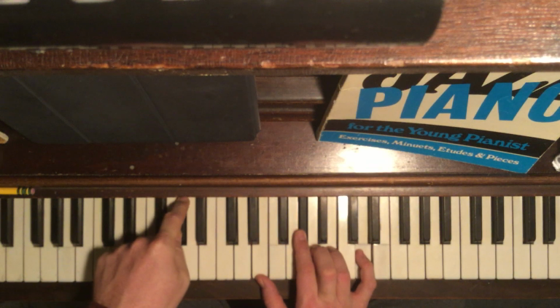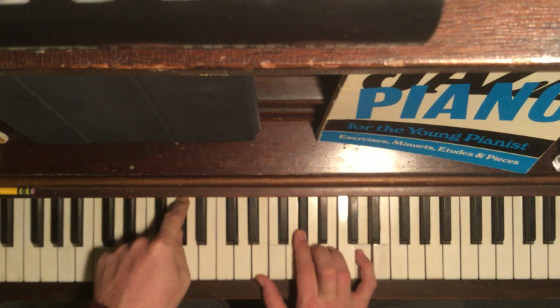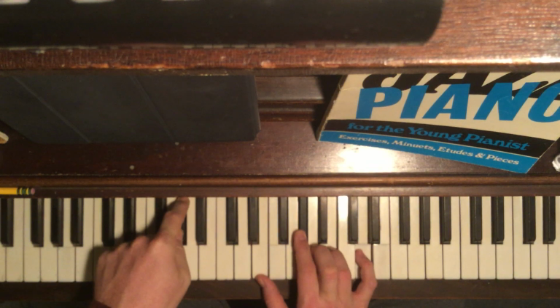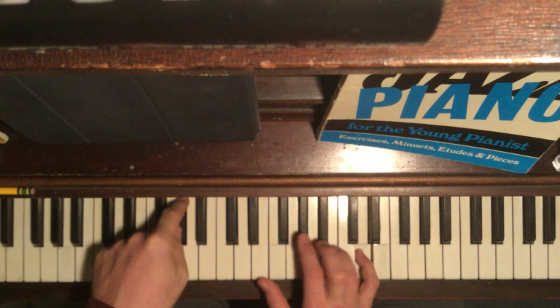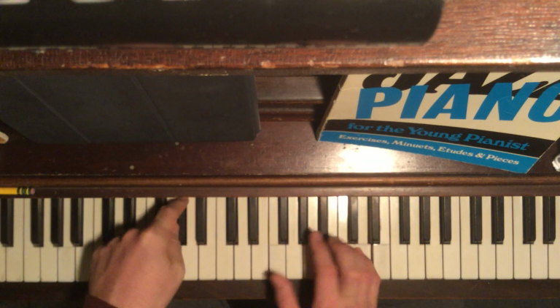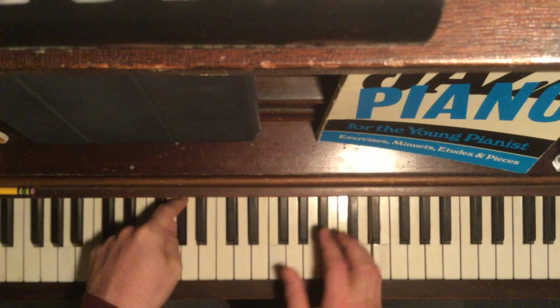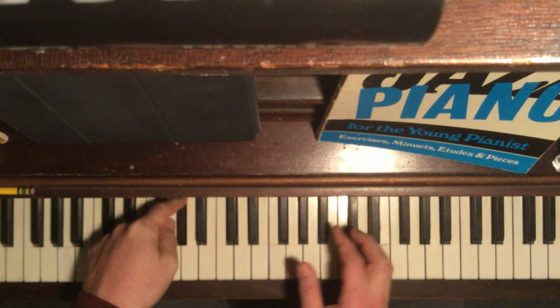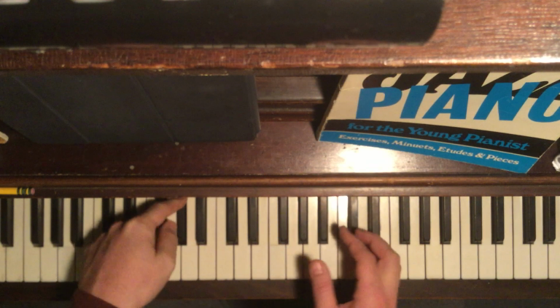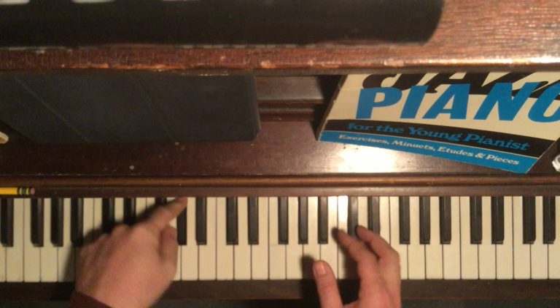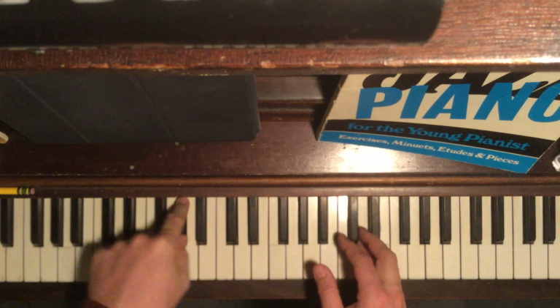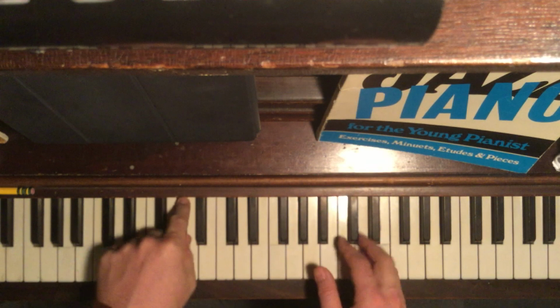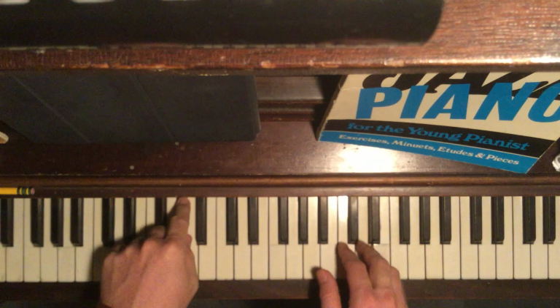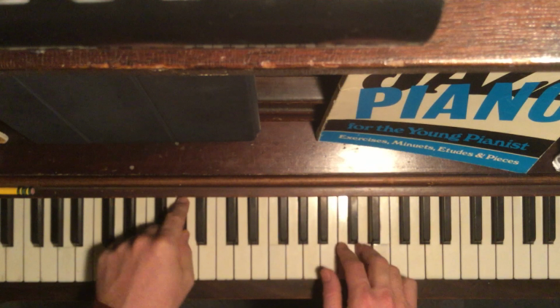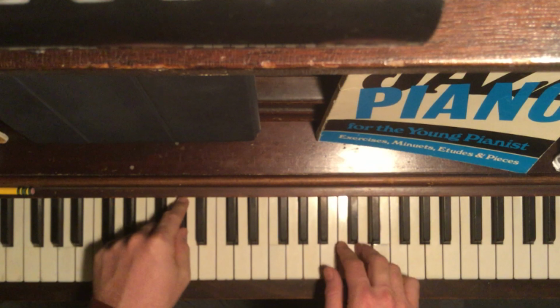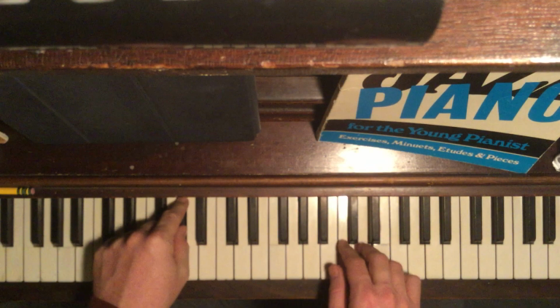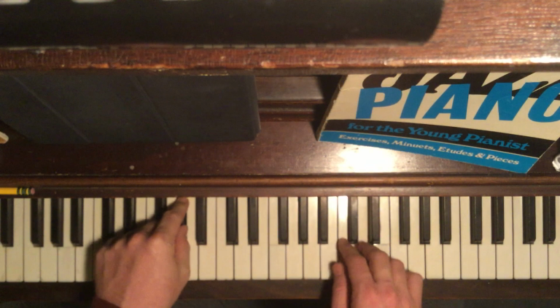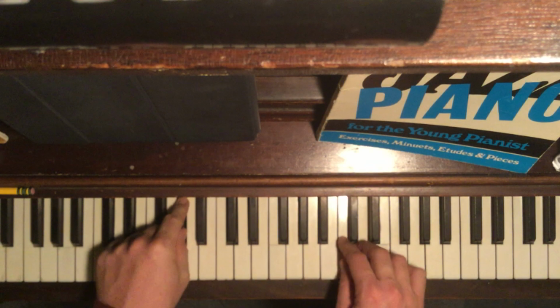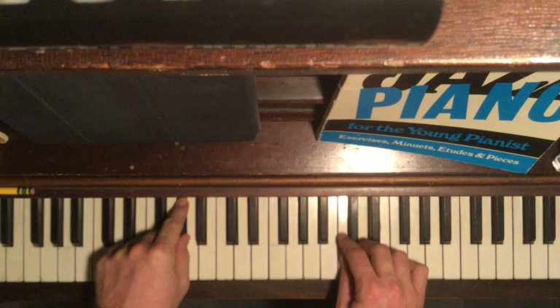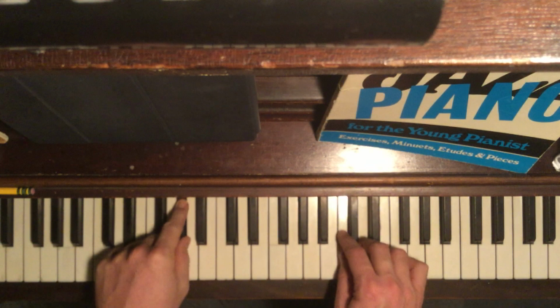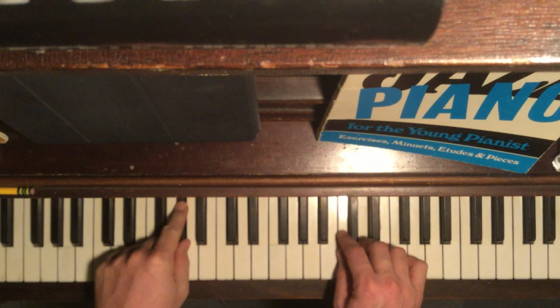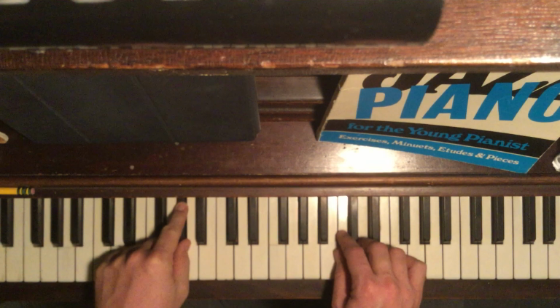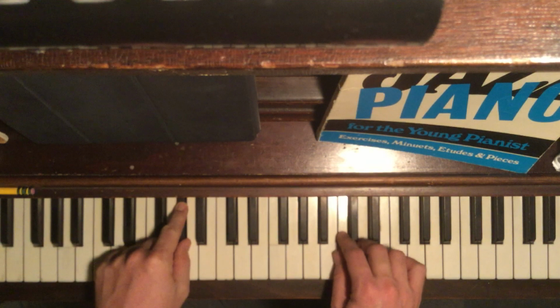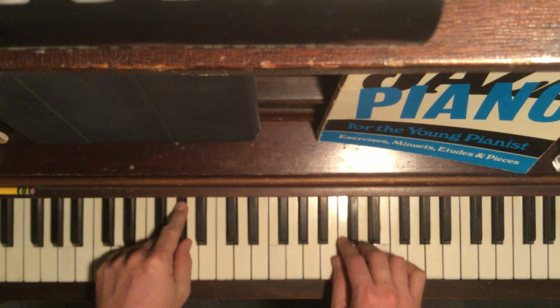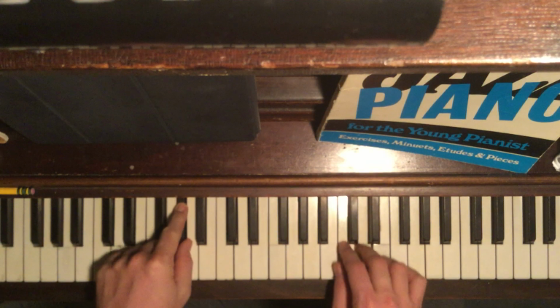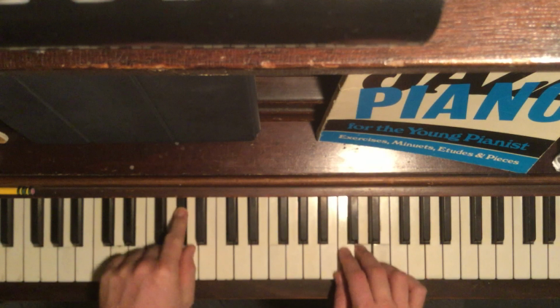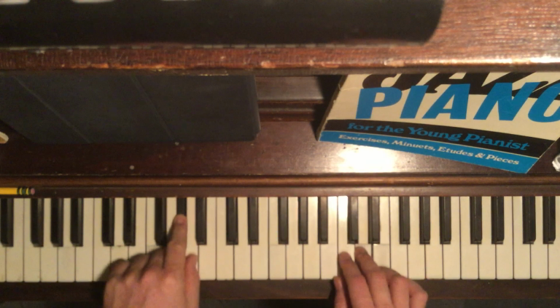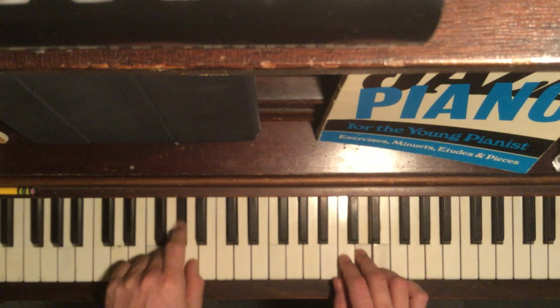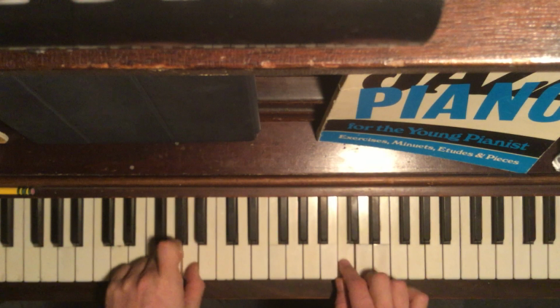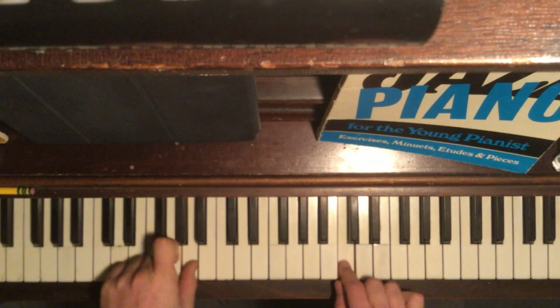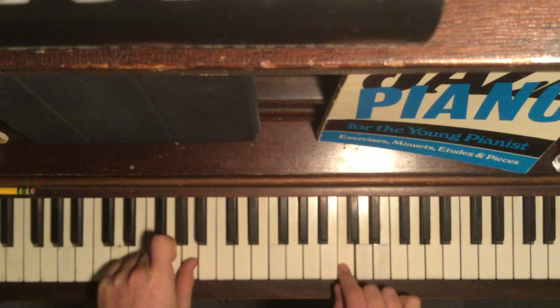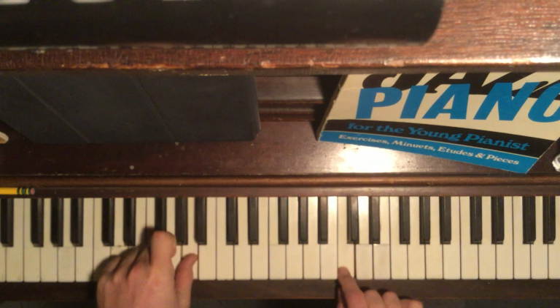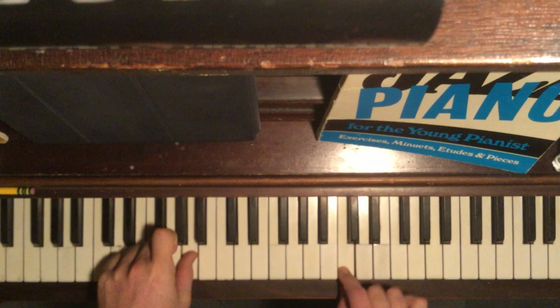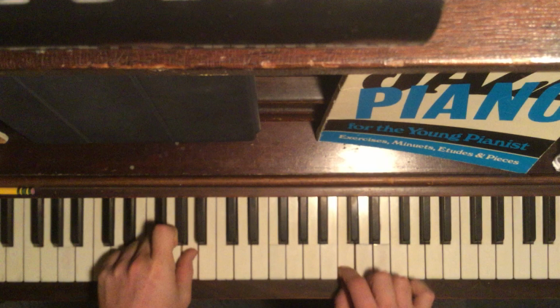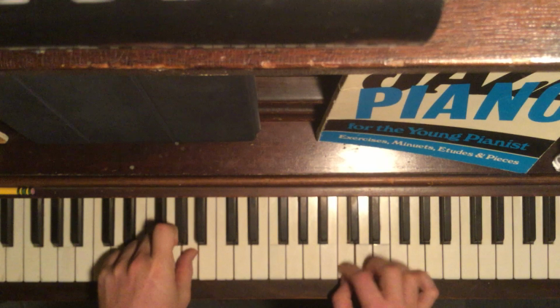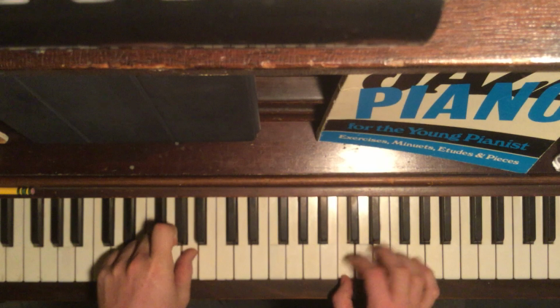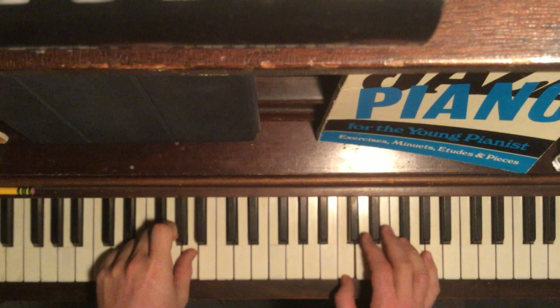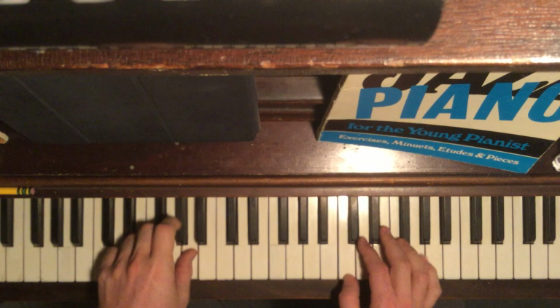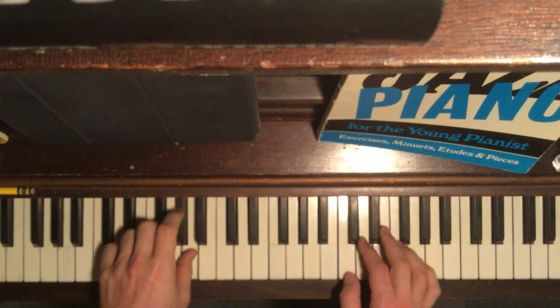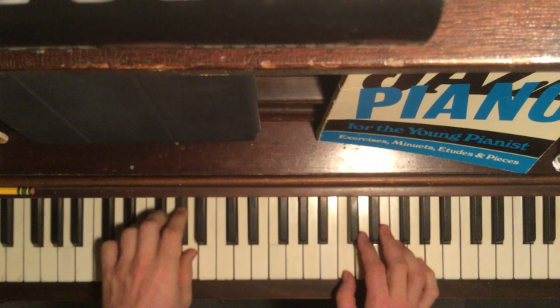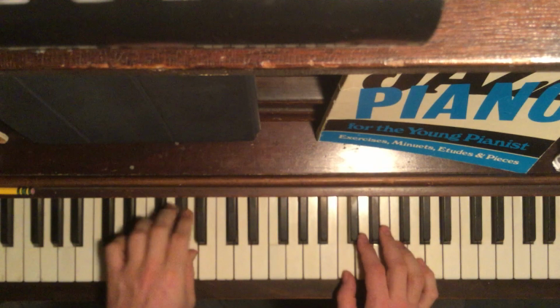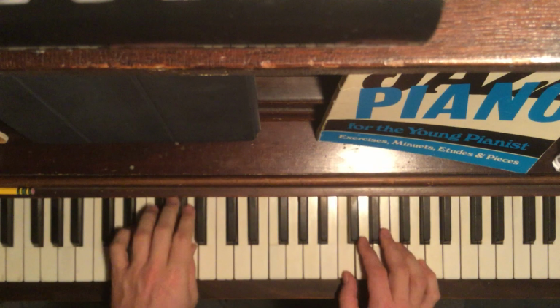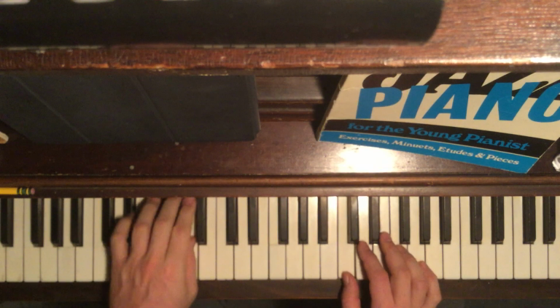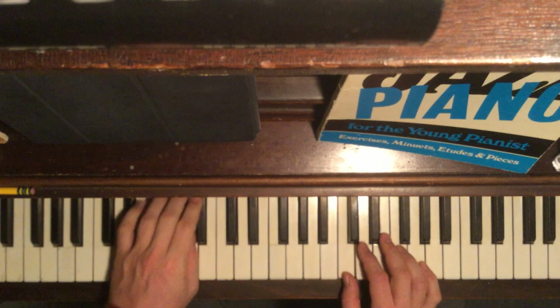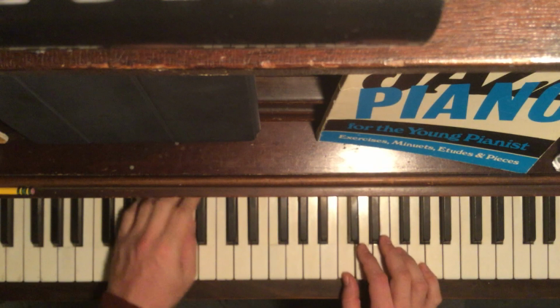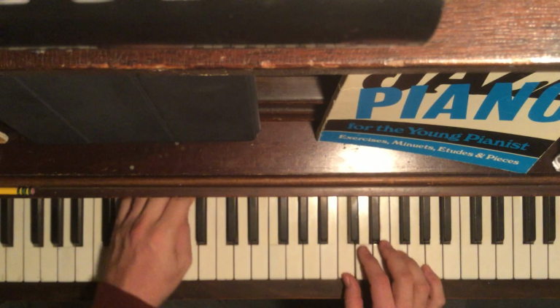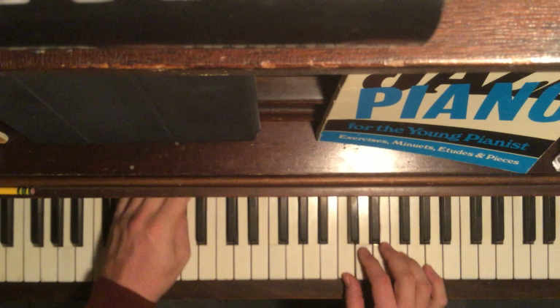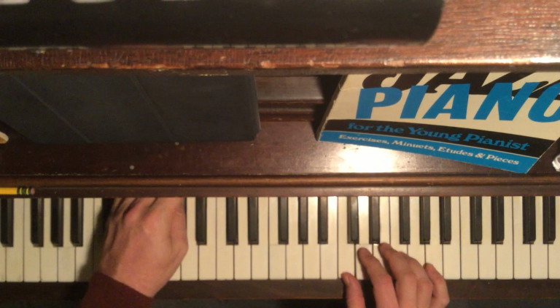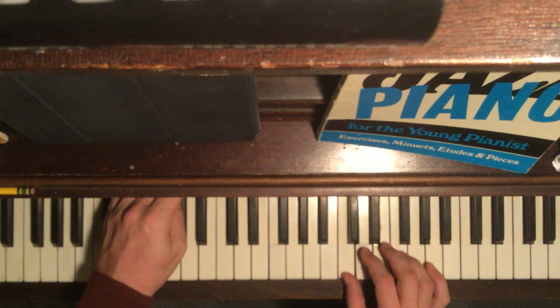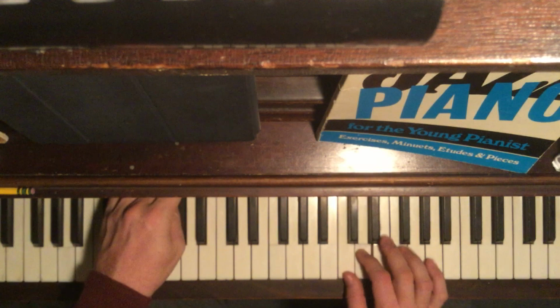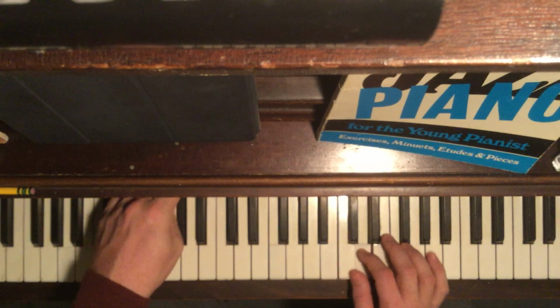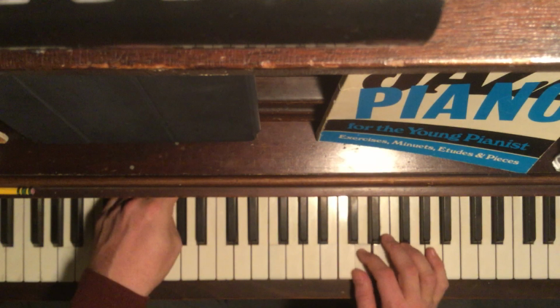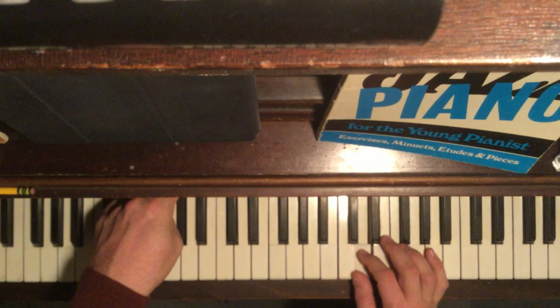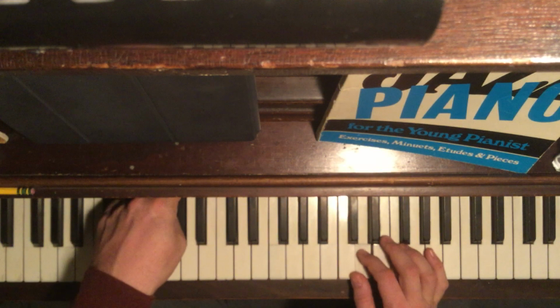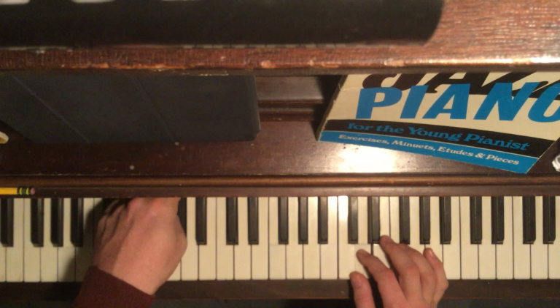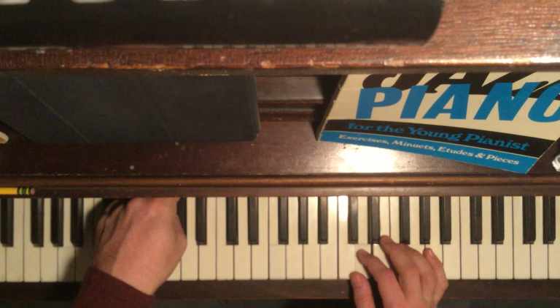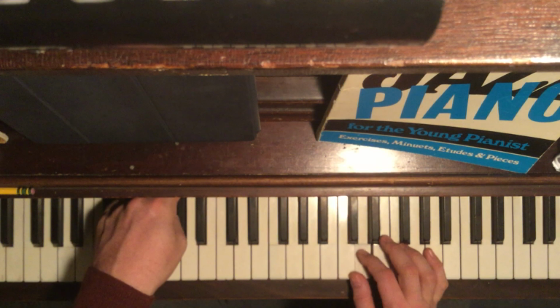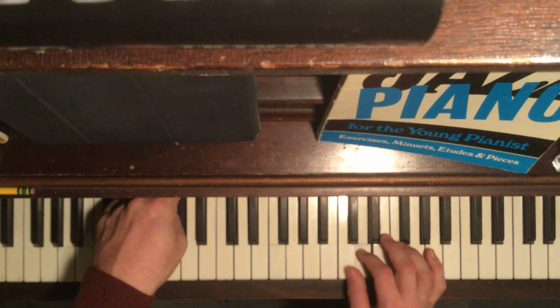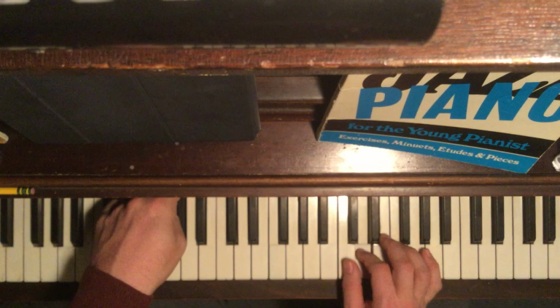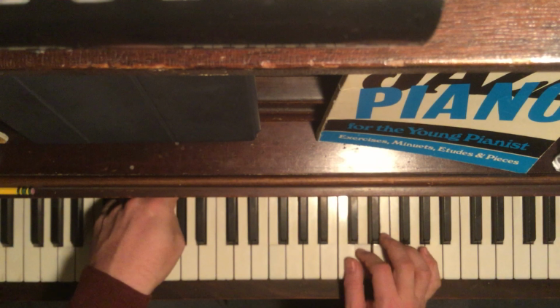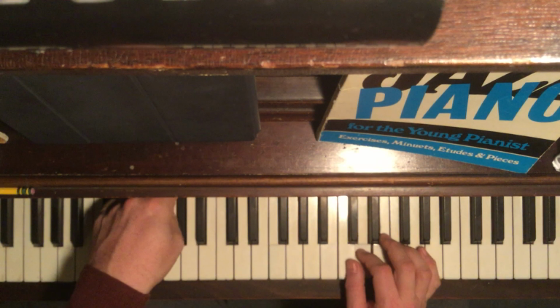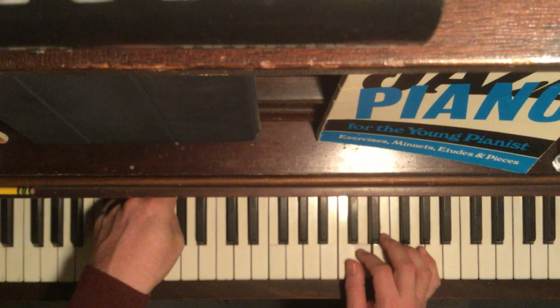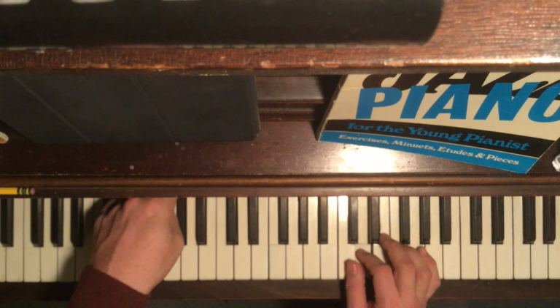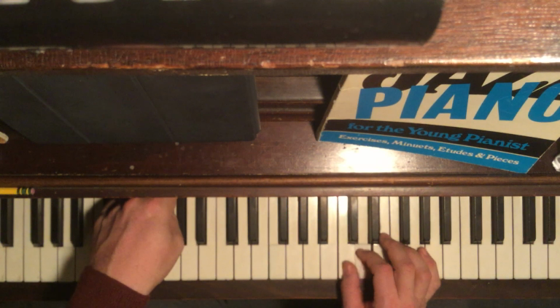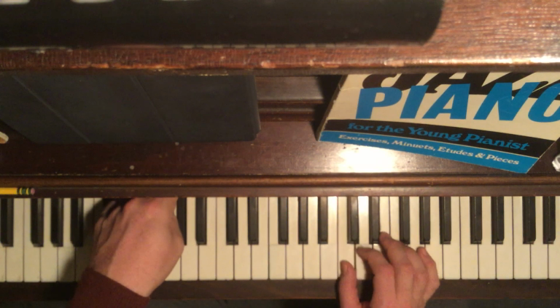Now this, I just like to do this with just single notes. I think it sounds cool. I'm using some pedal.